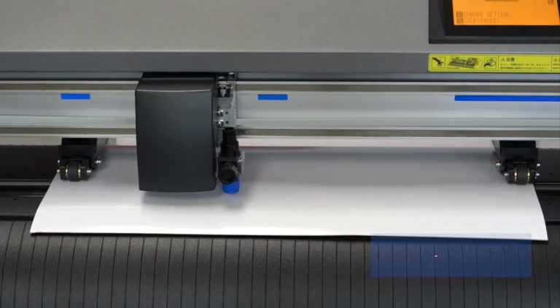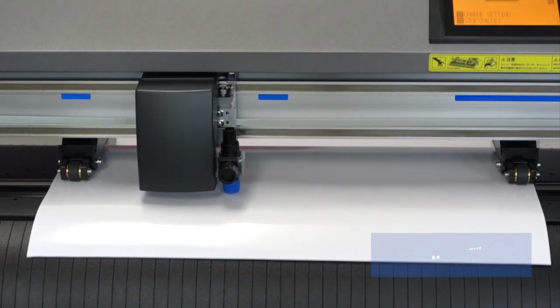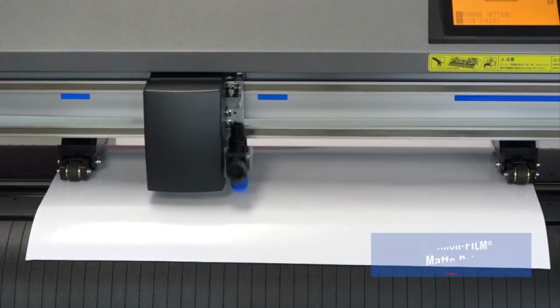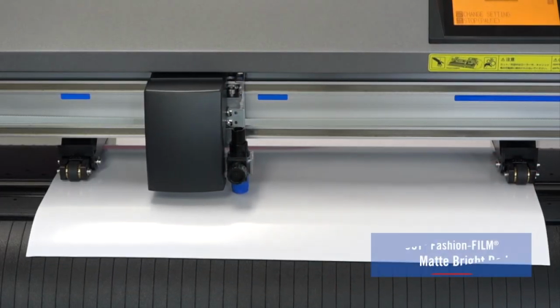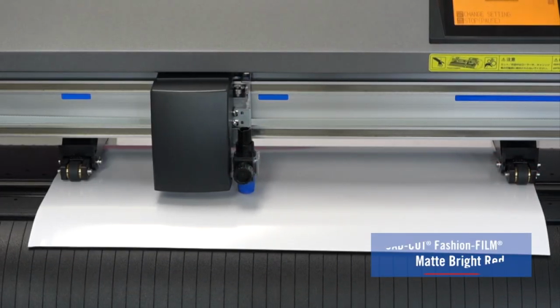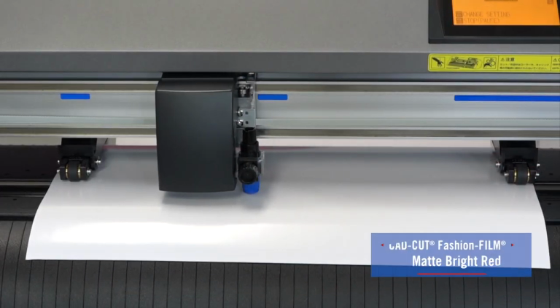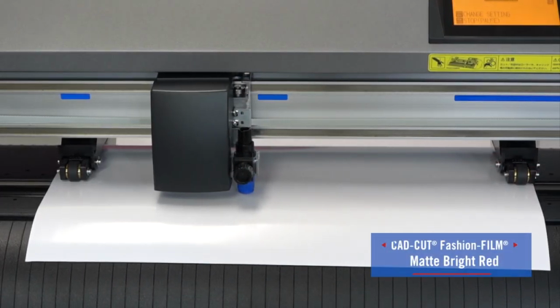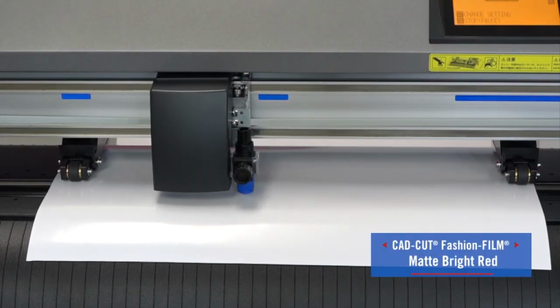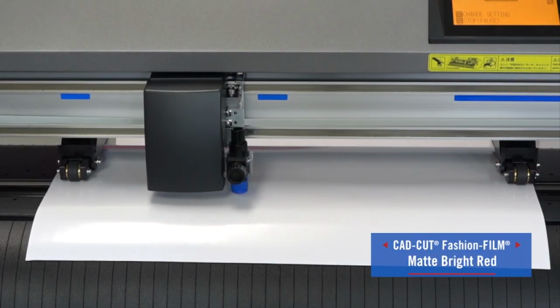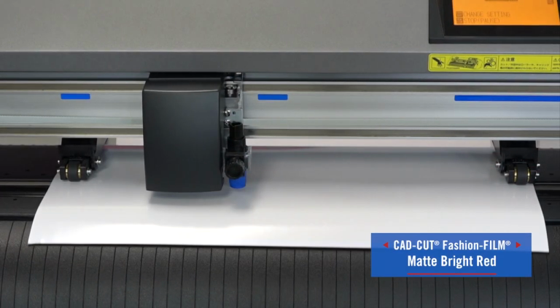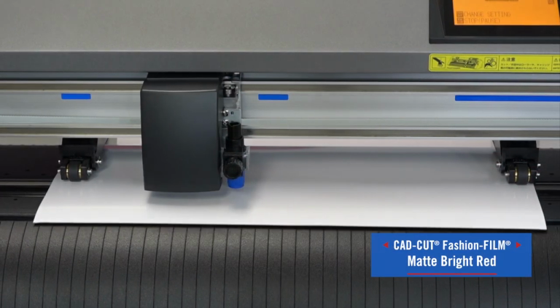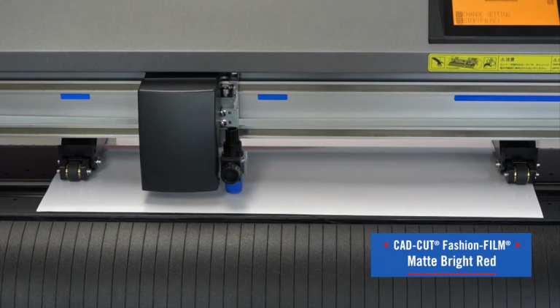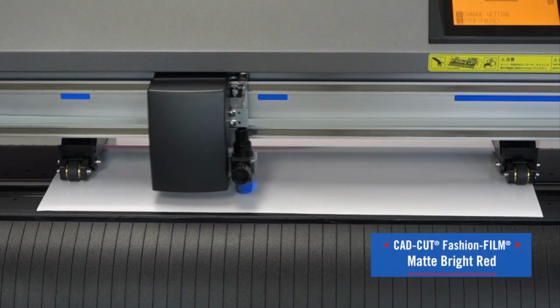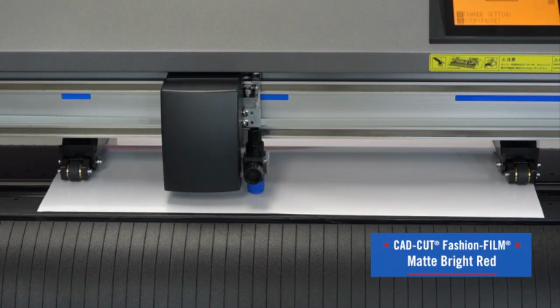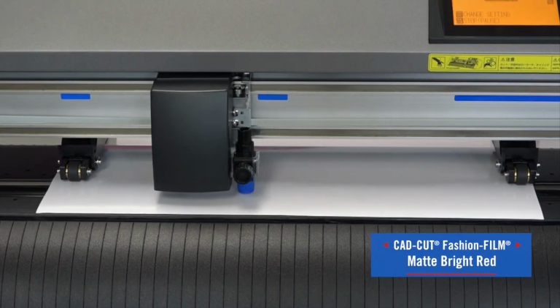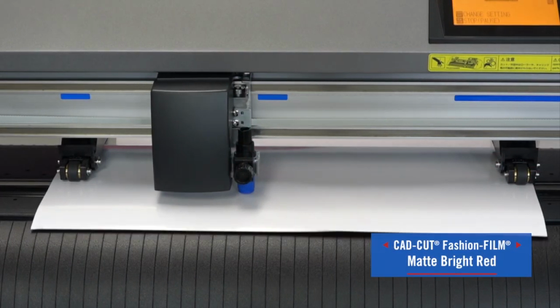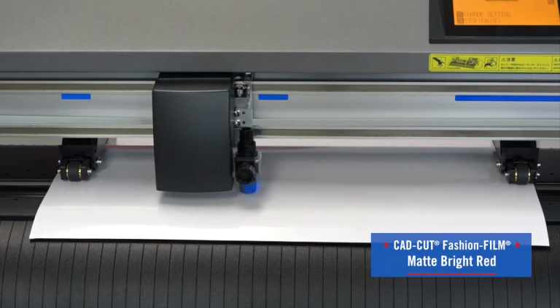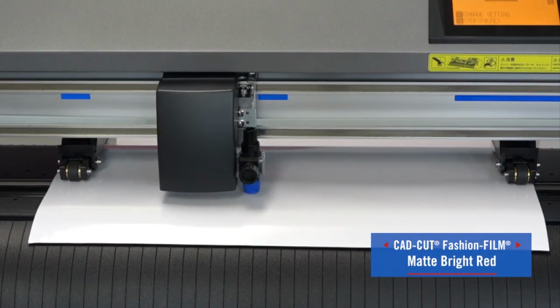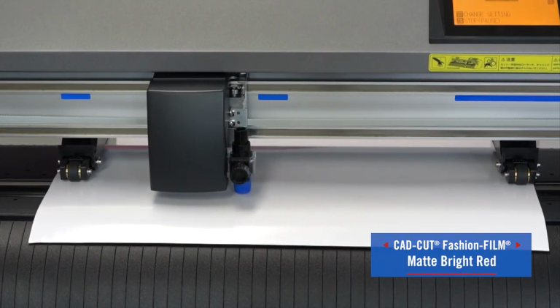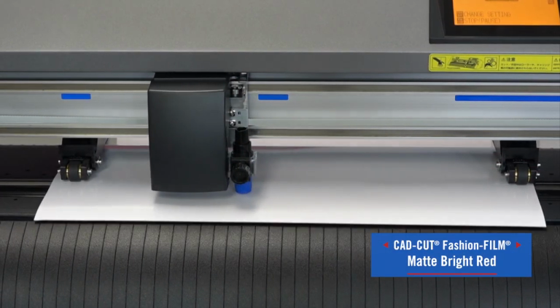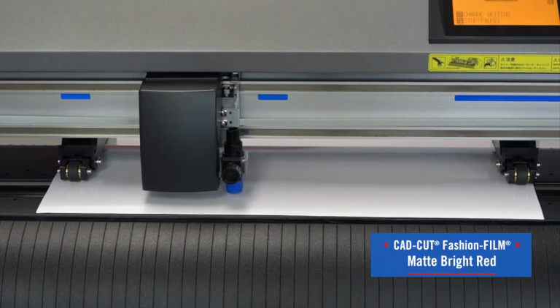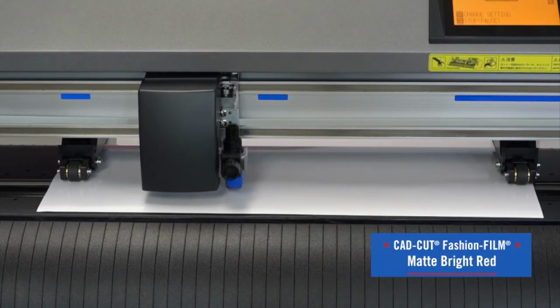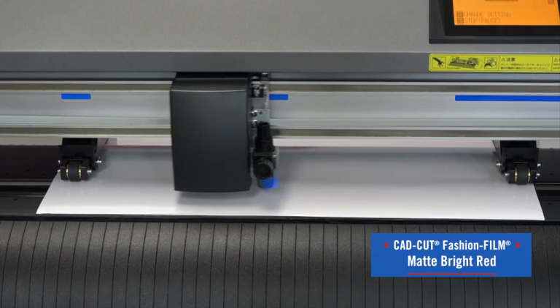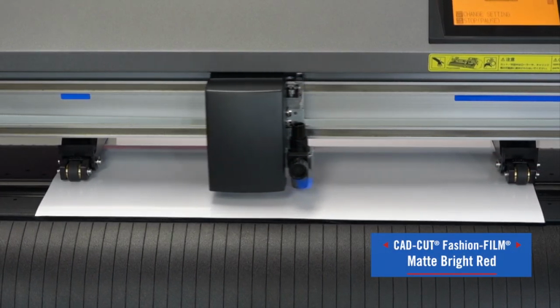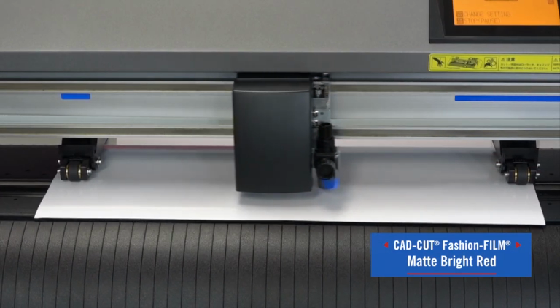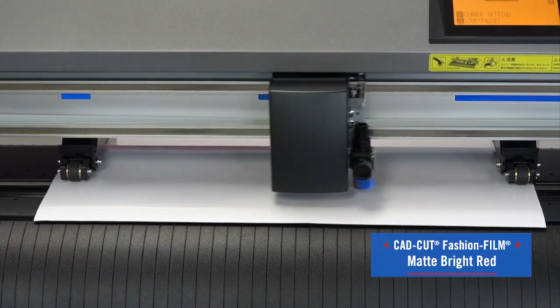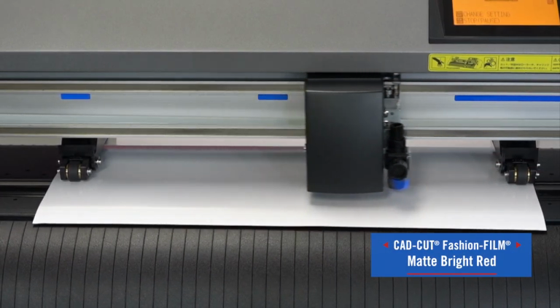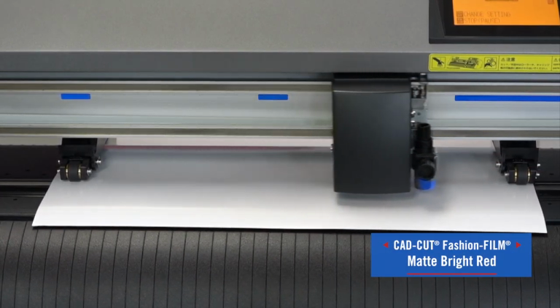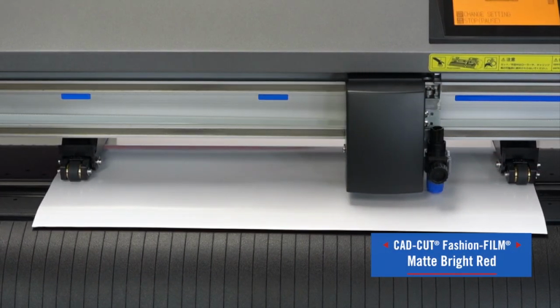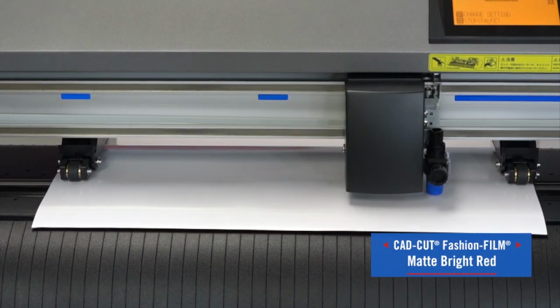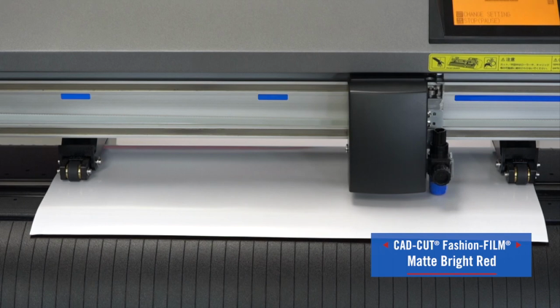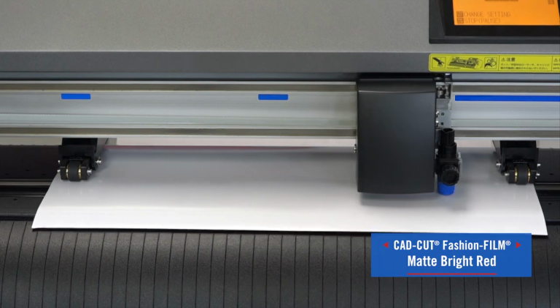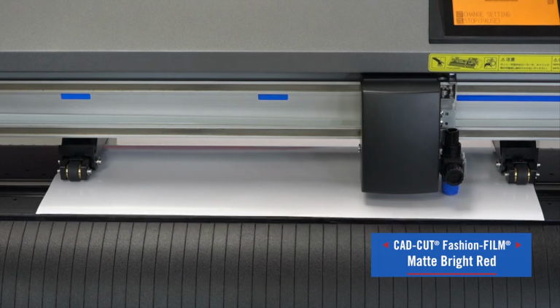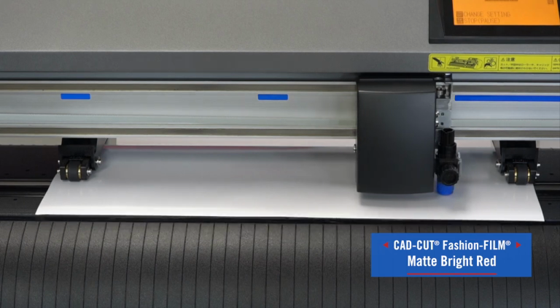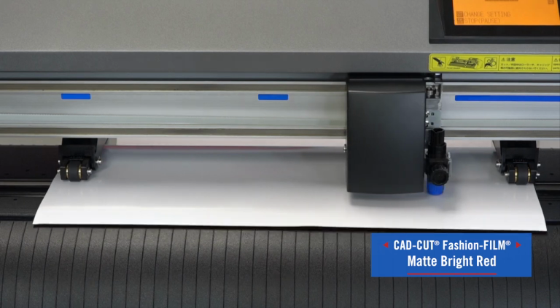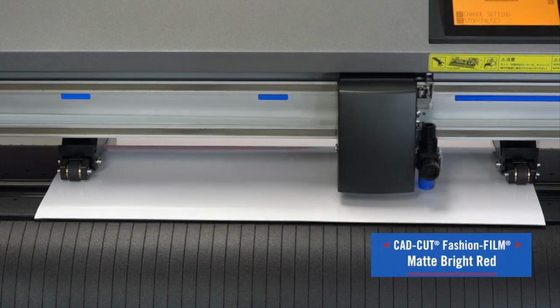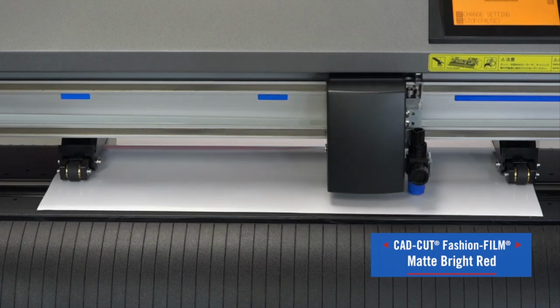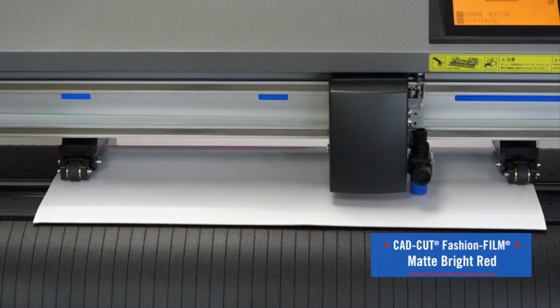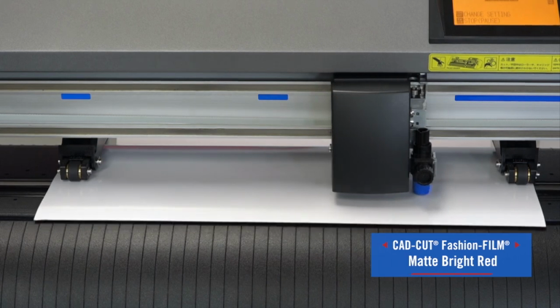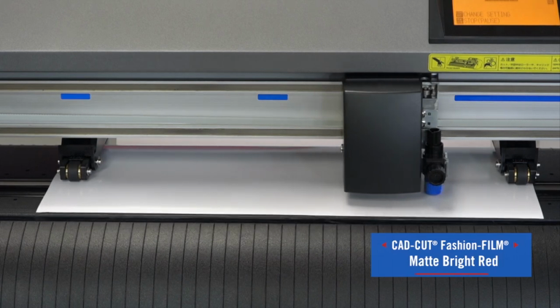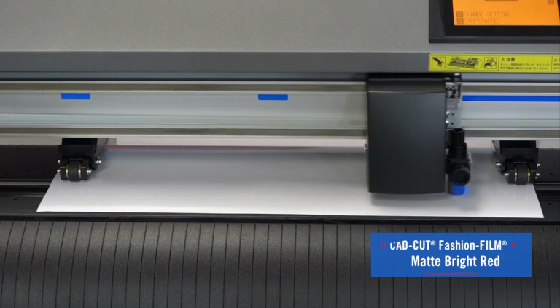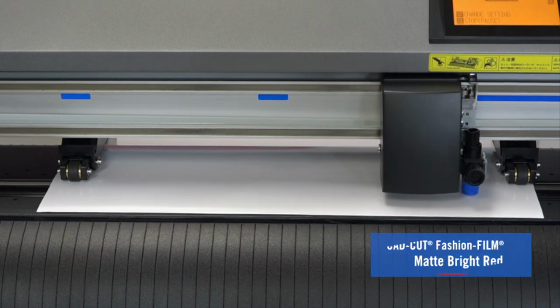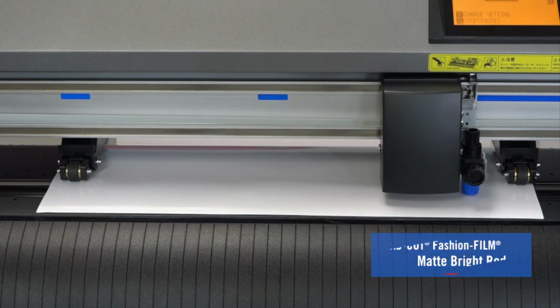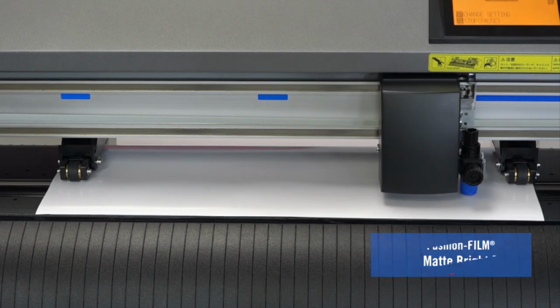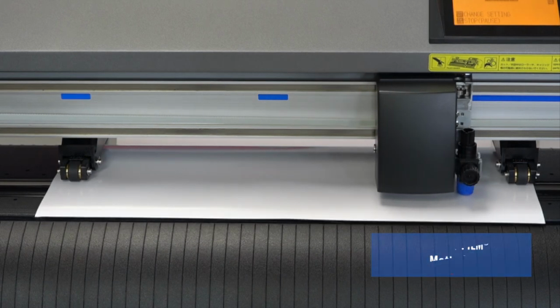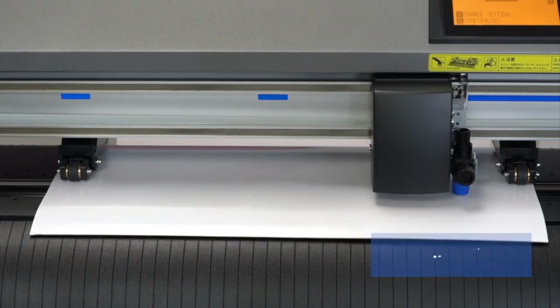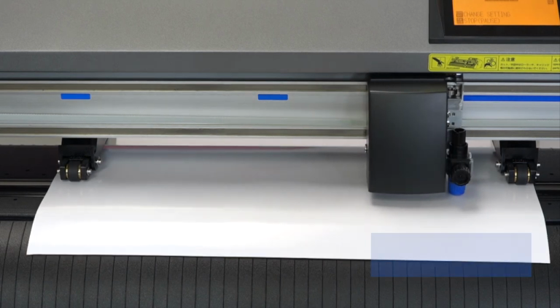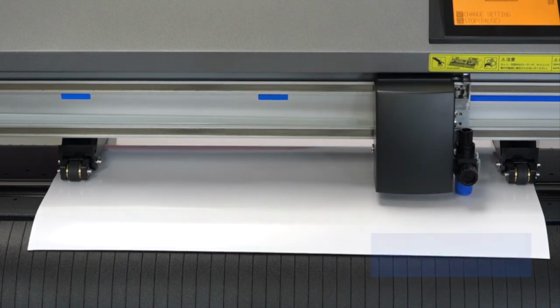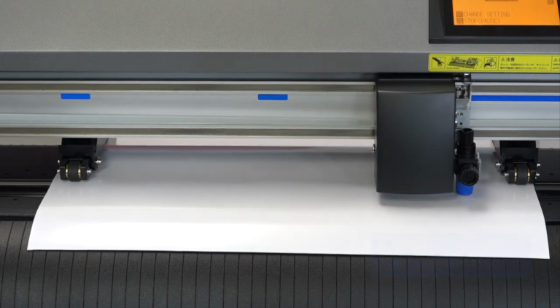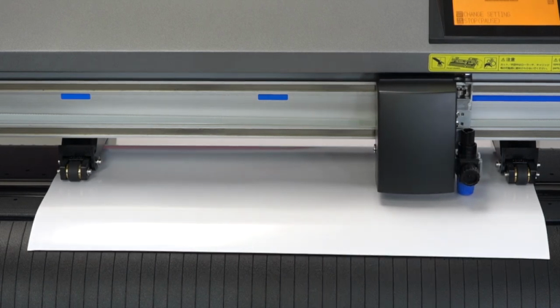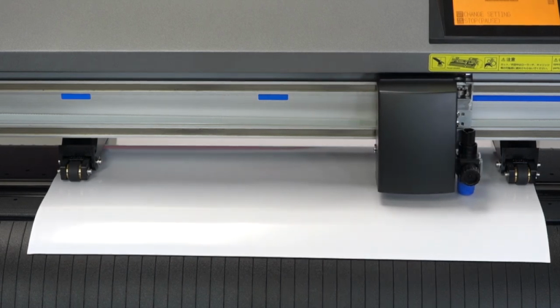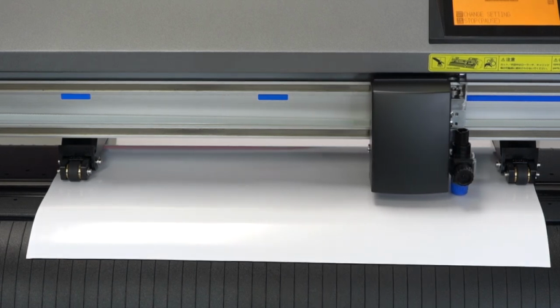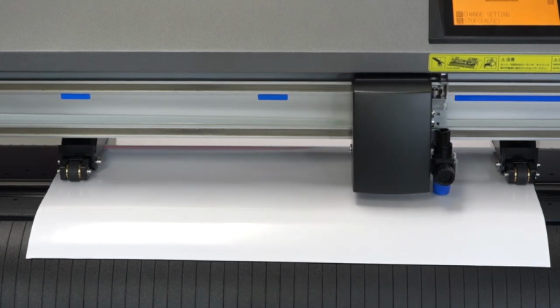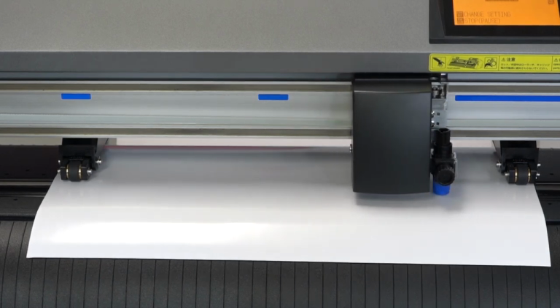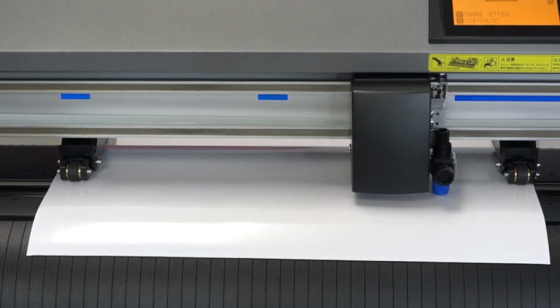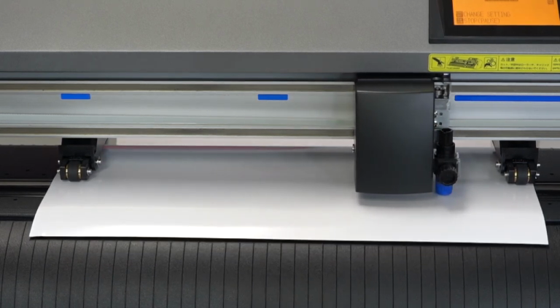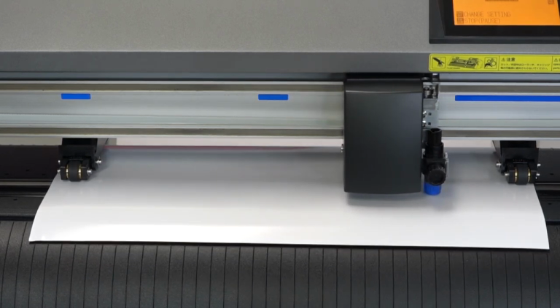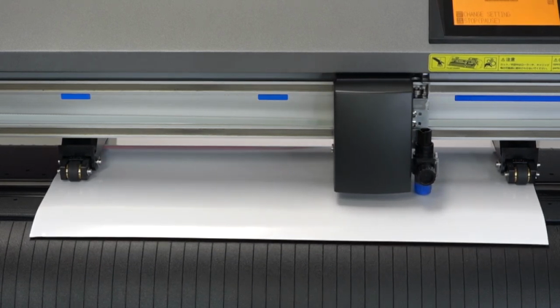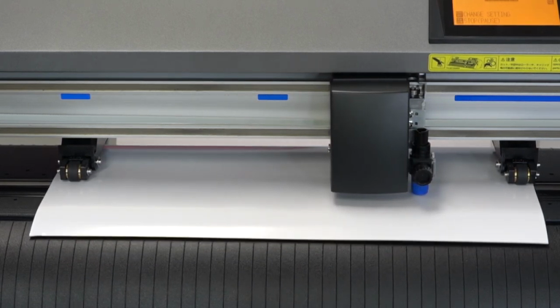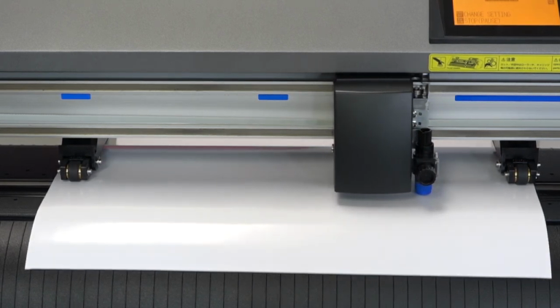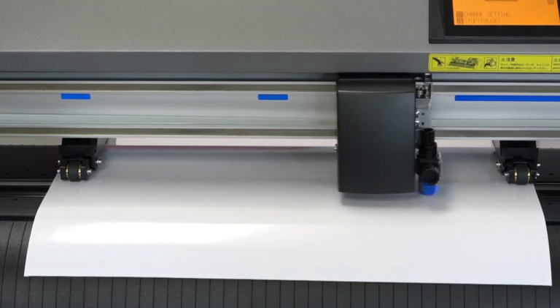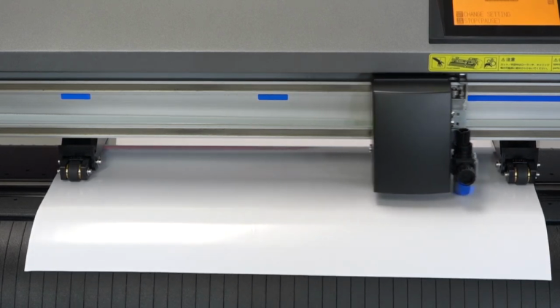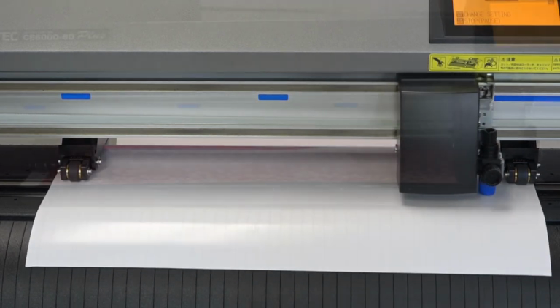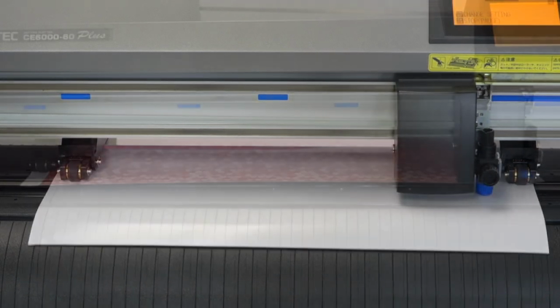First we're going to cut our red CAD cut fashion film. I'm going to make sure I mirror my design for this particular heat transfer vinyl.